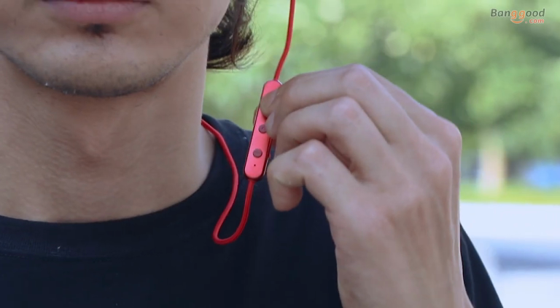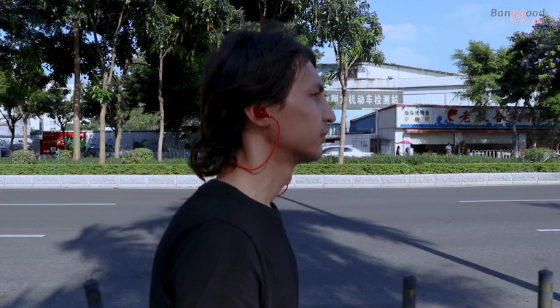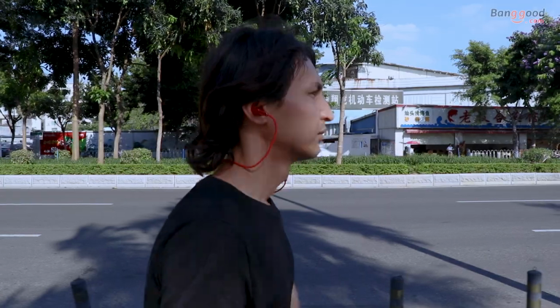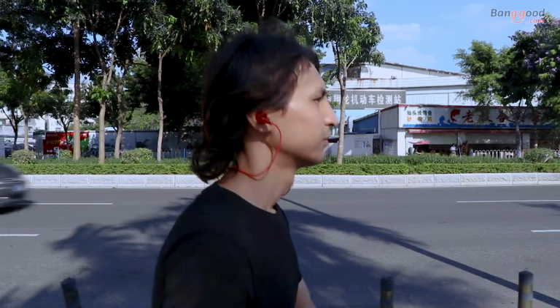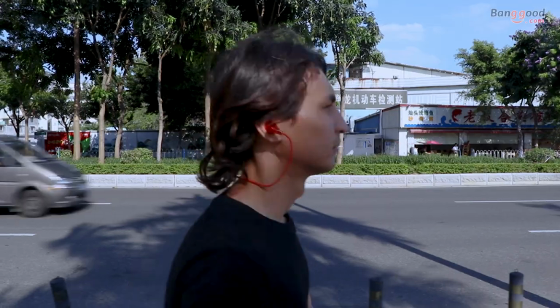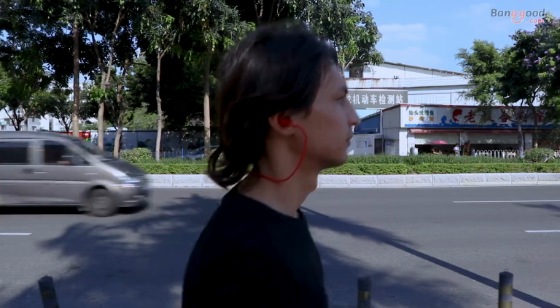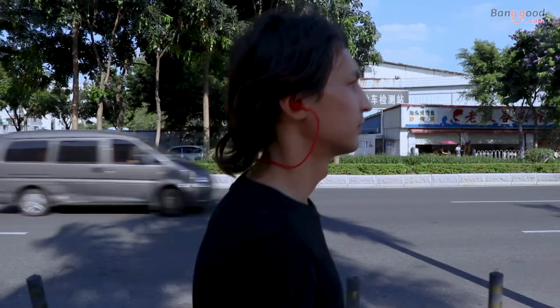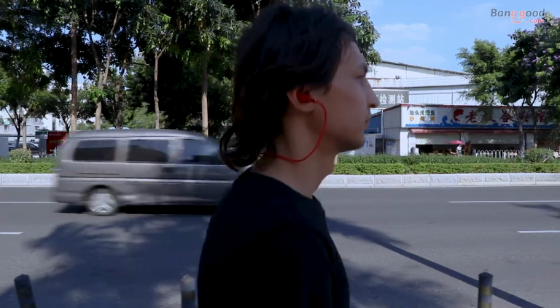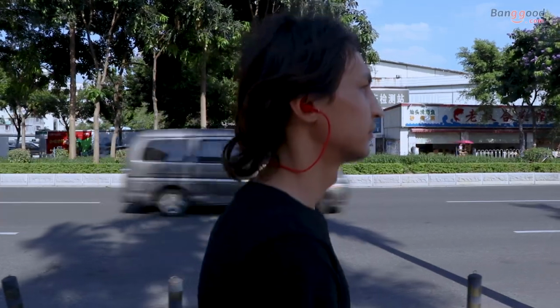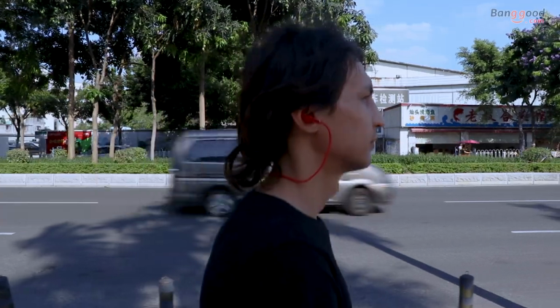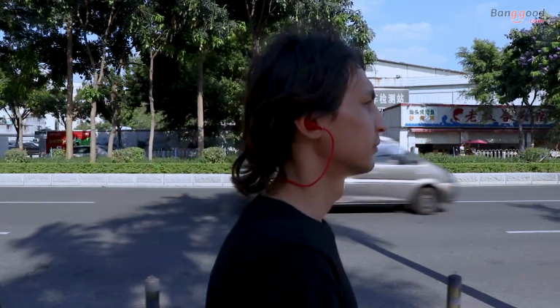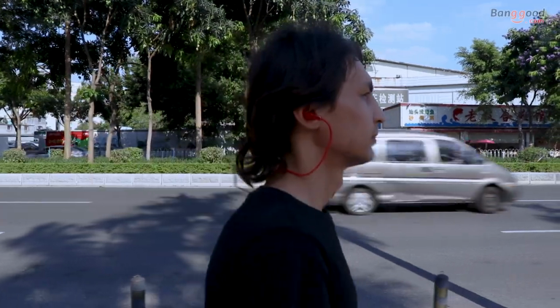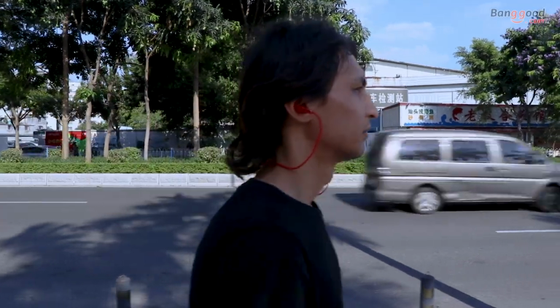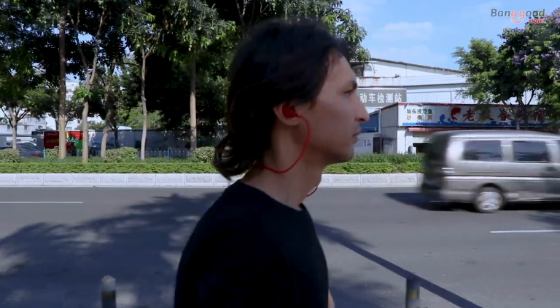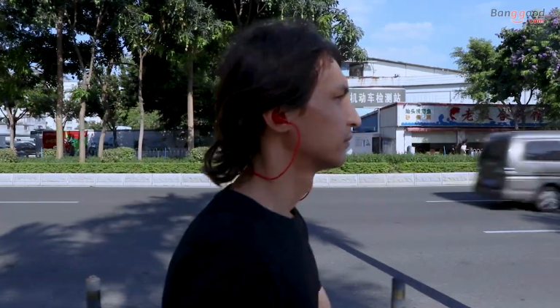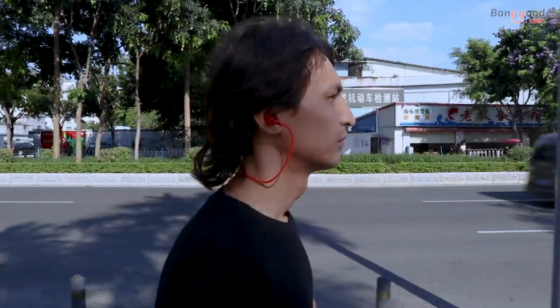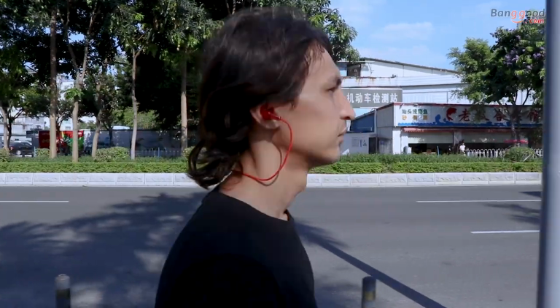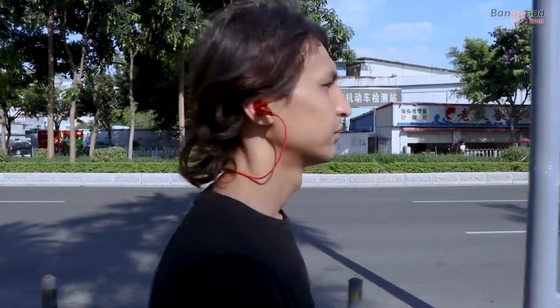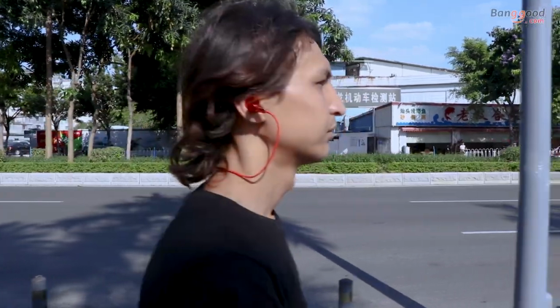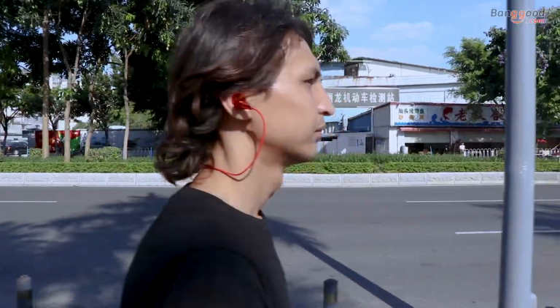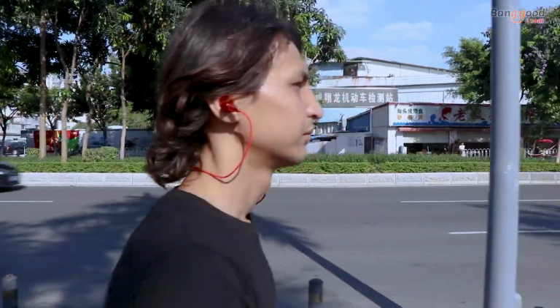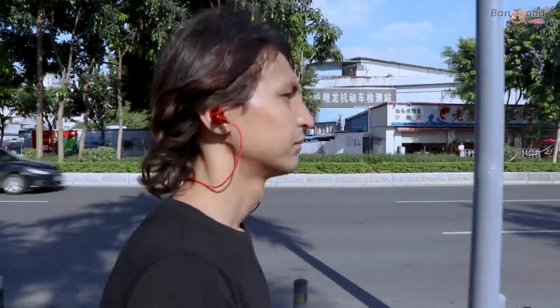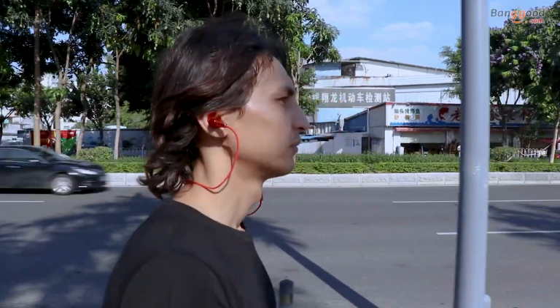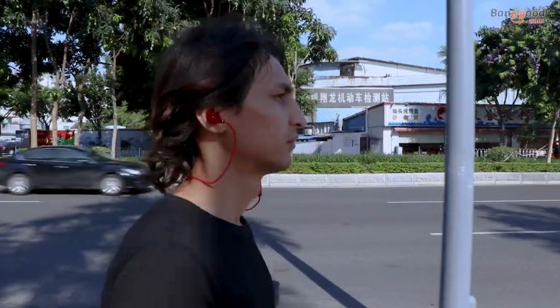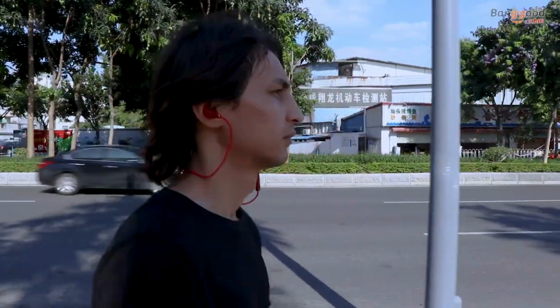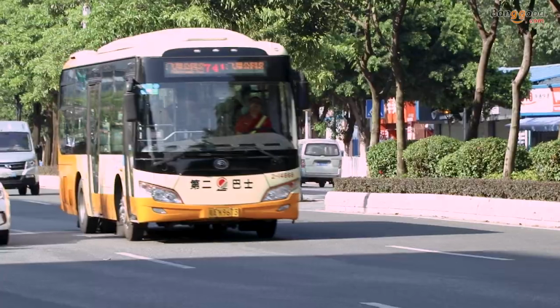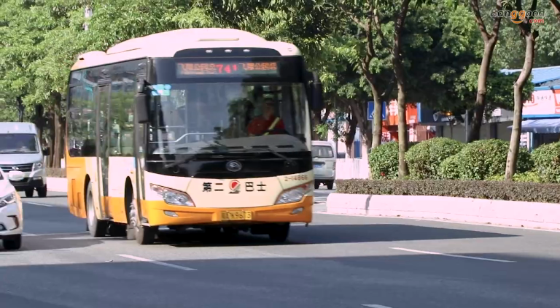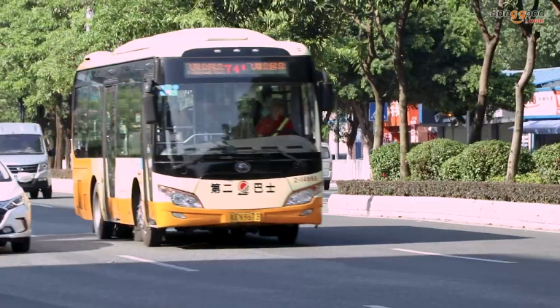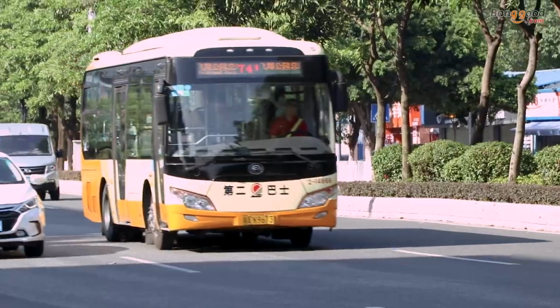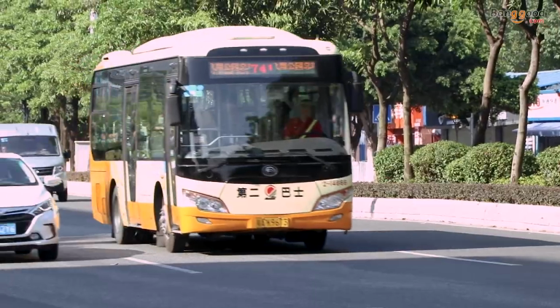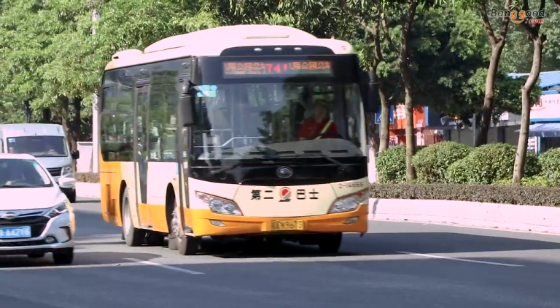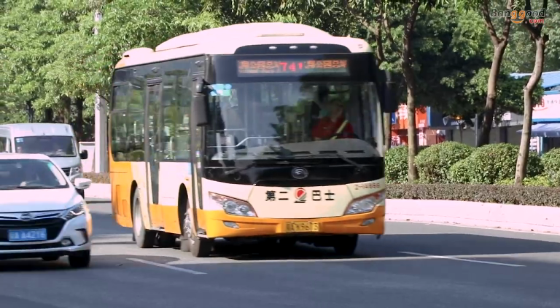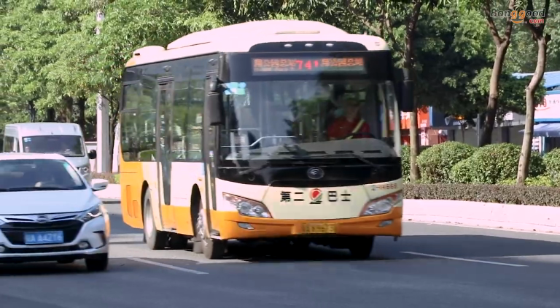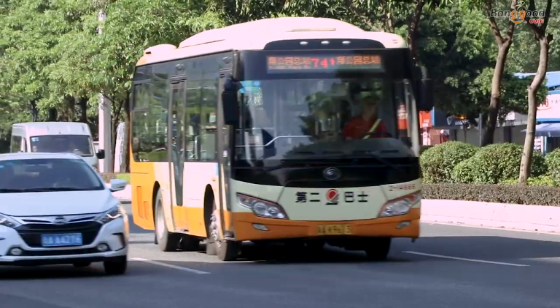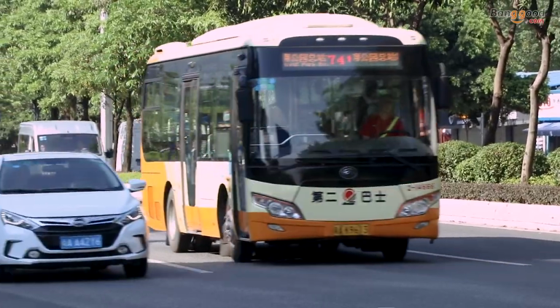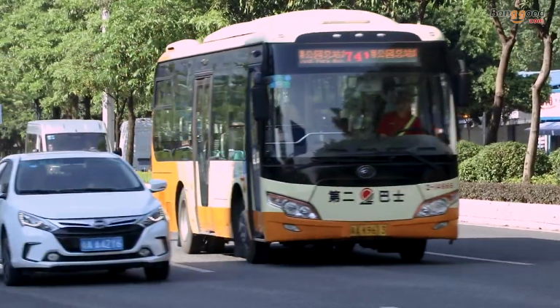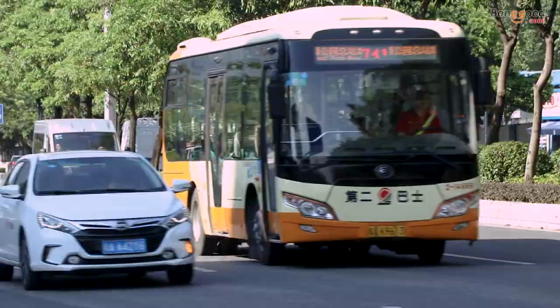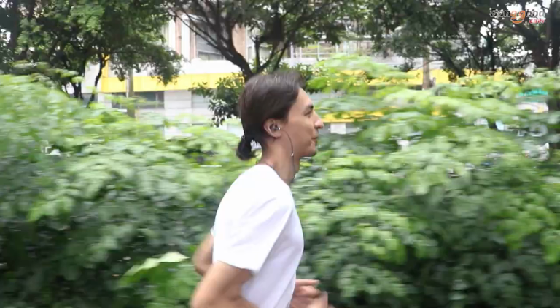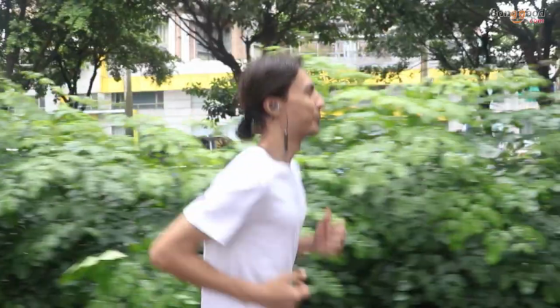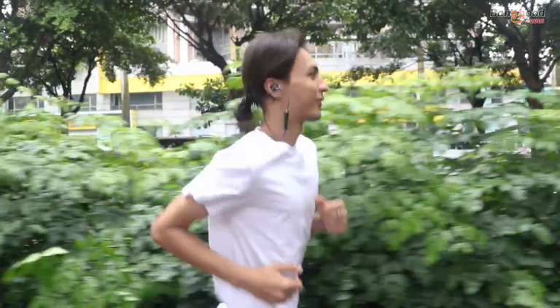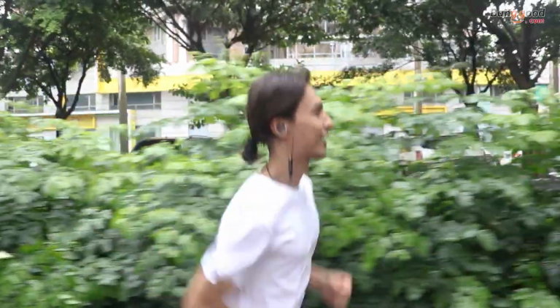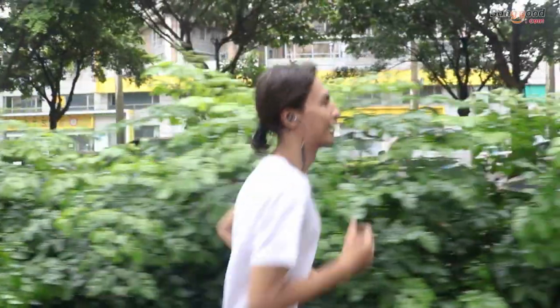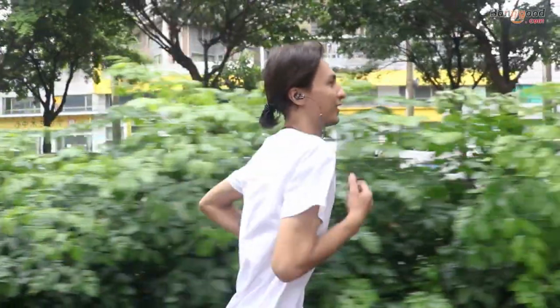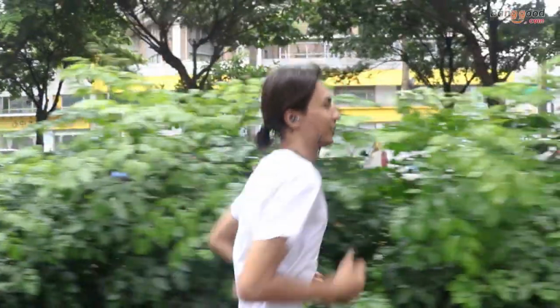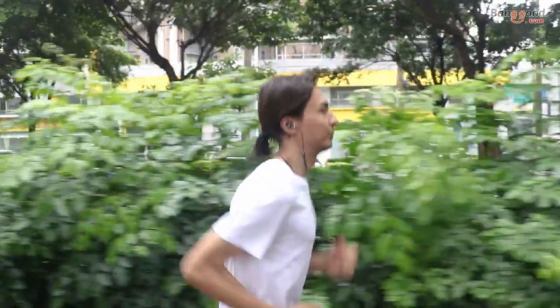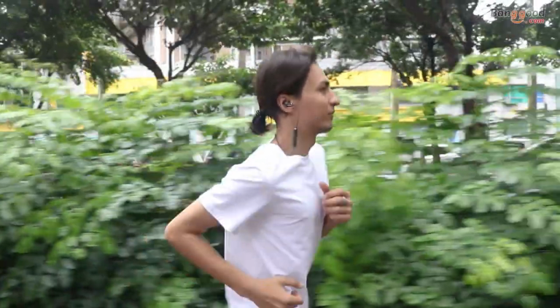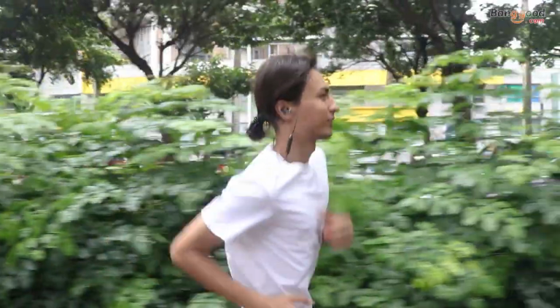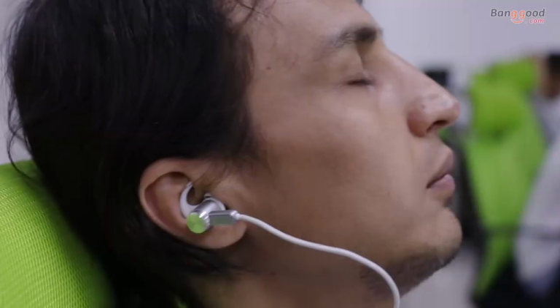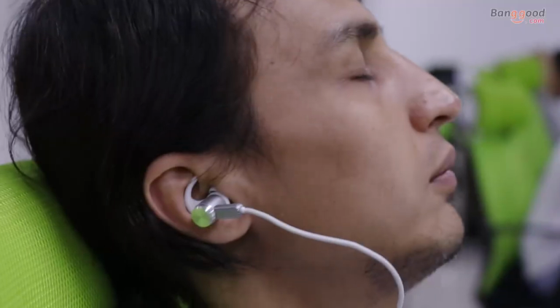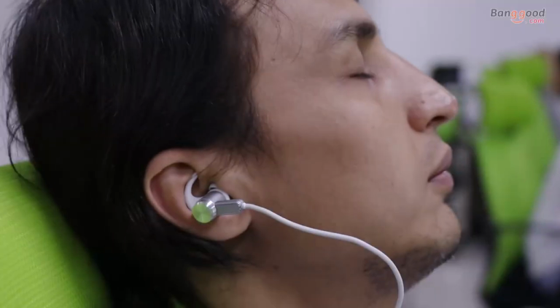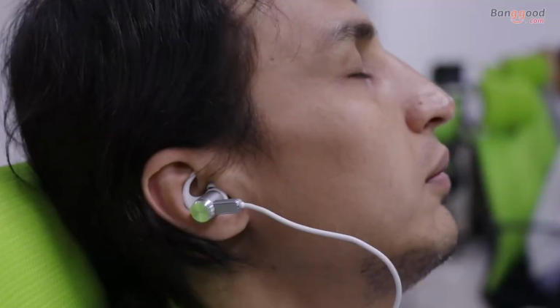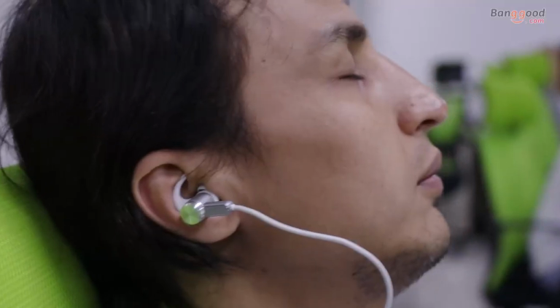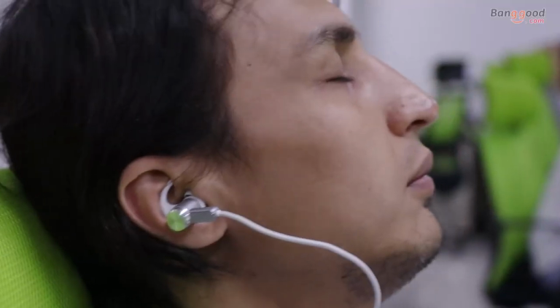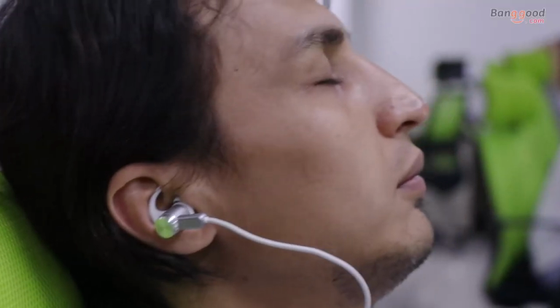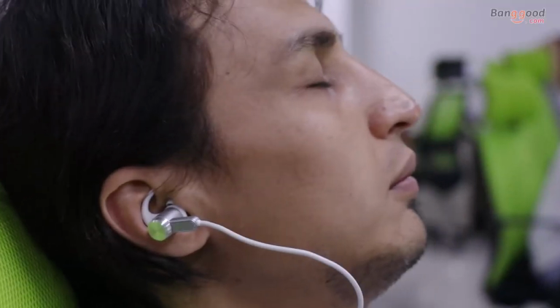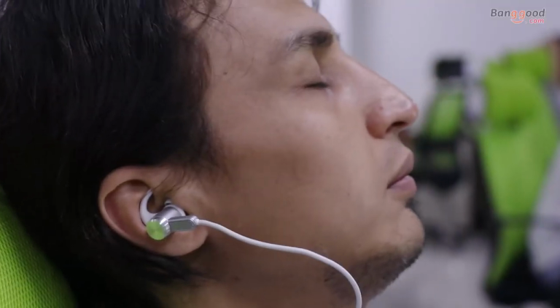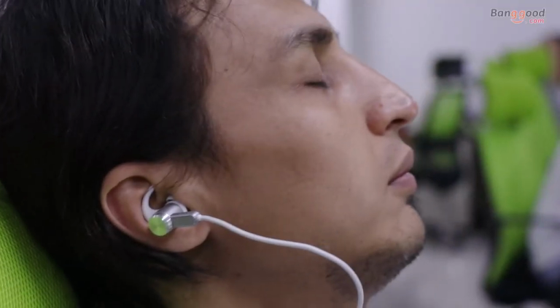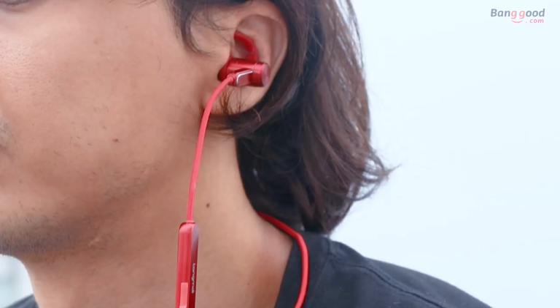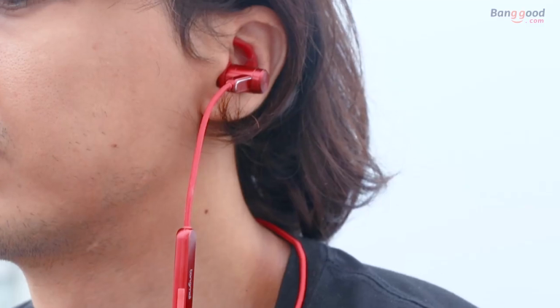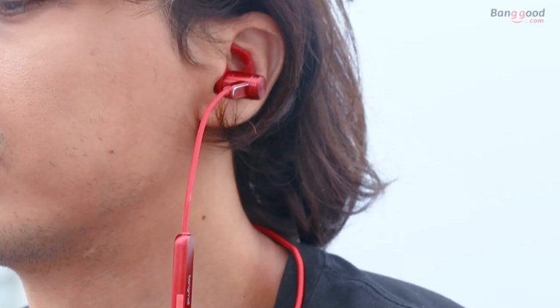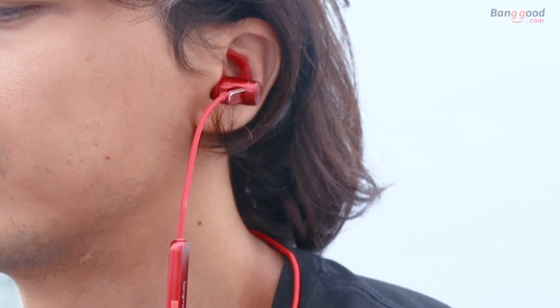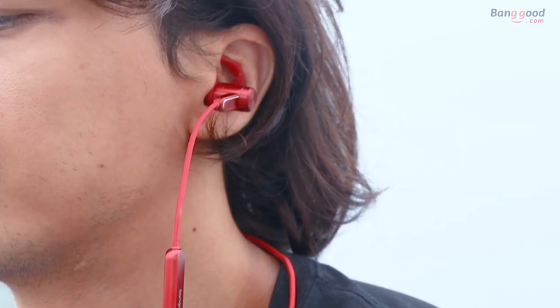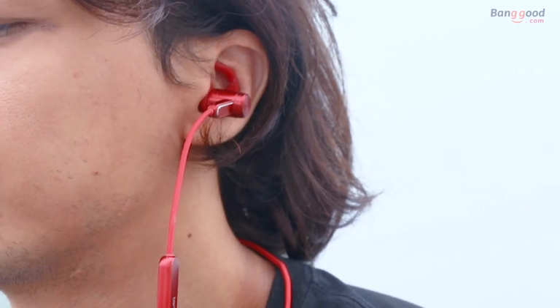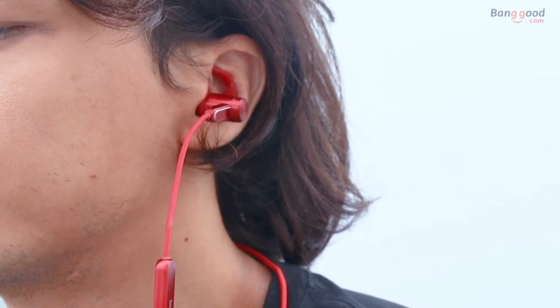Listening to music is very important for many of us. We listen to music during sport activity, work and travel, even when we sleep.